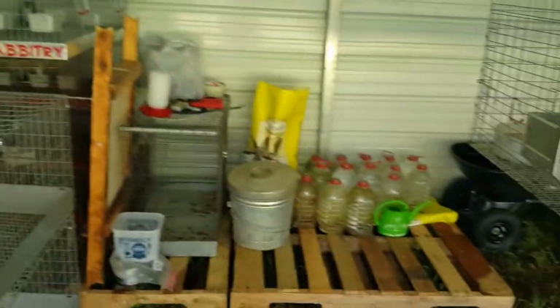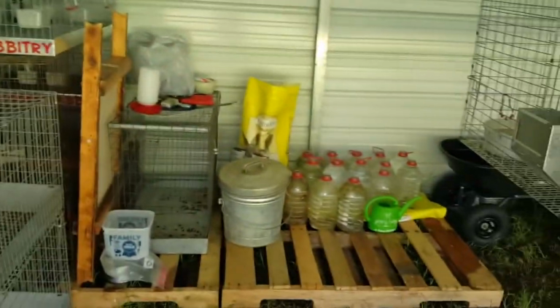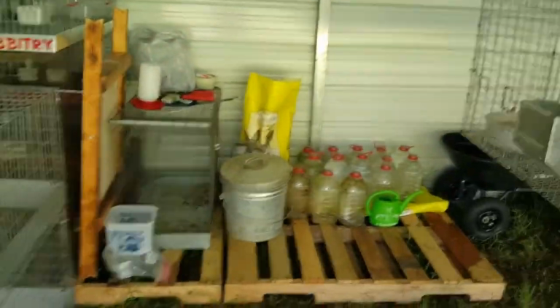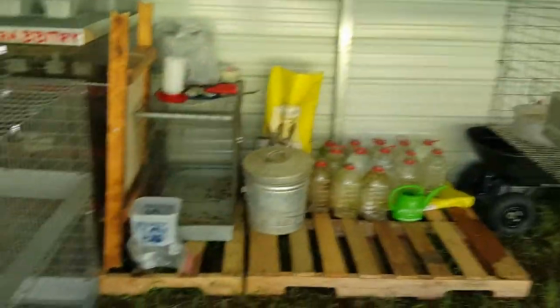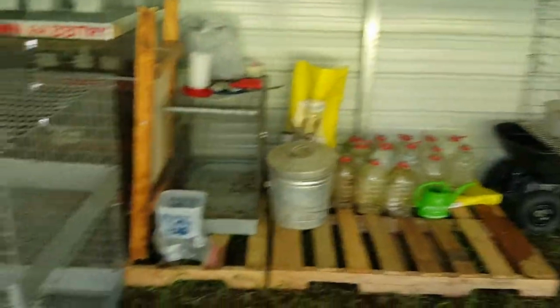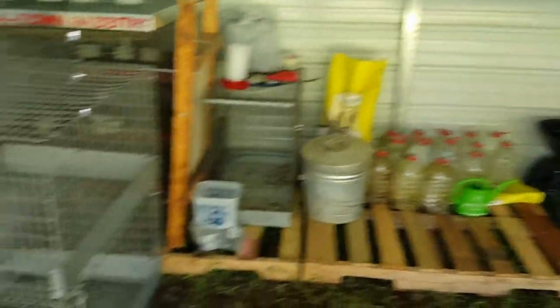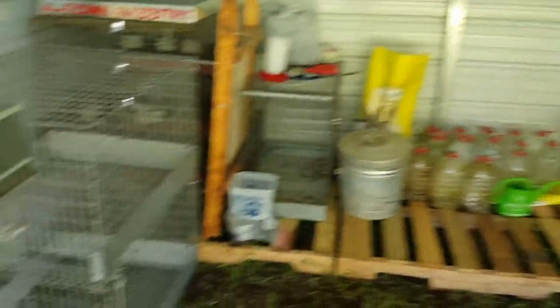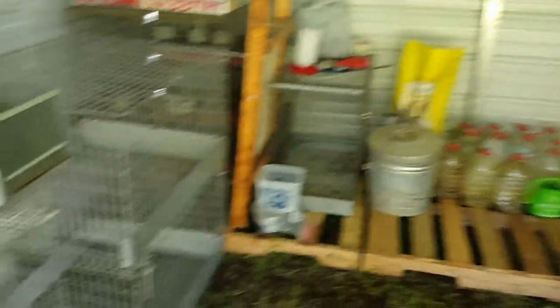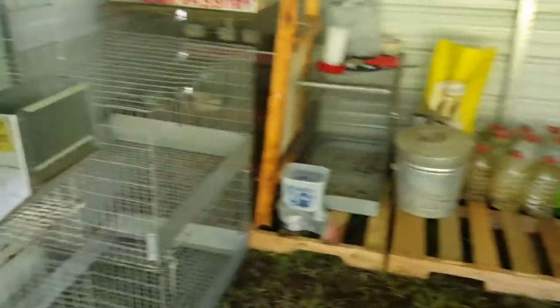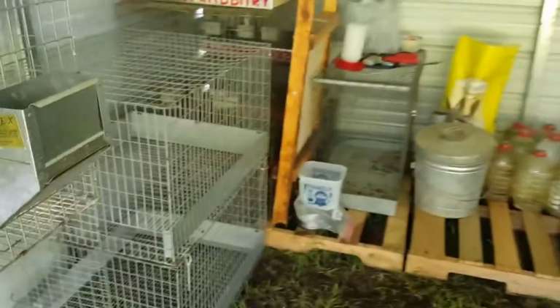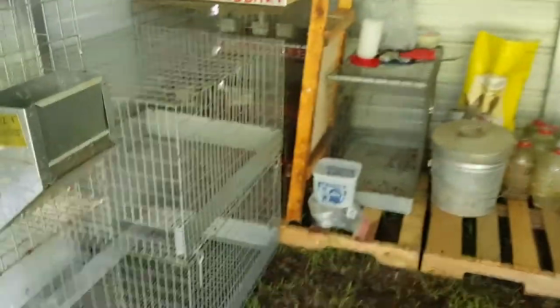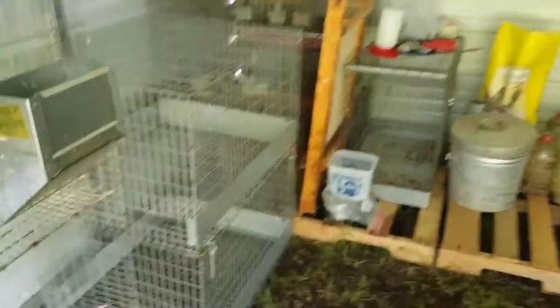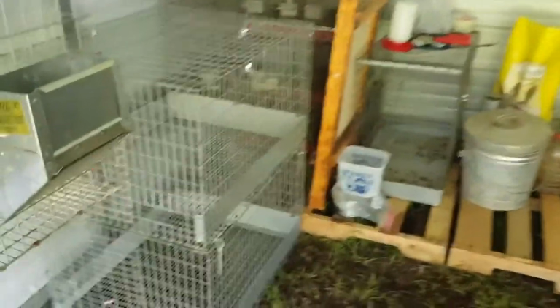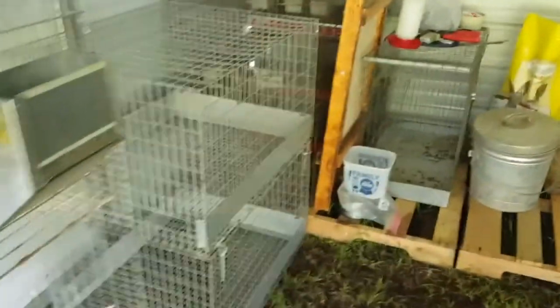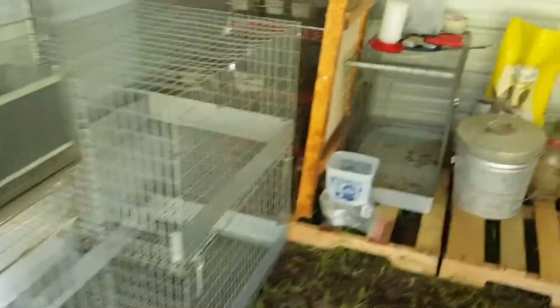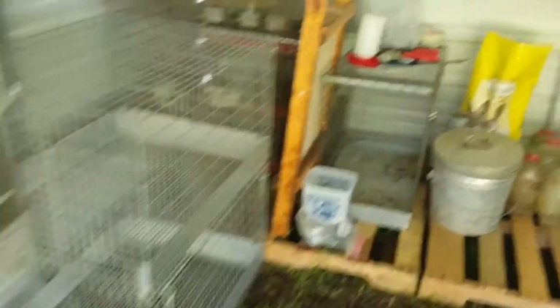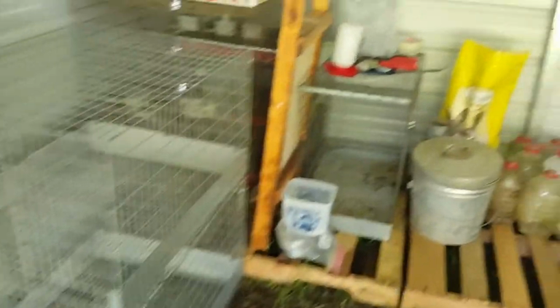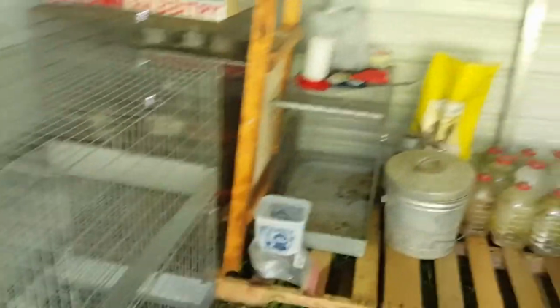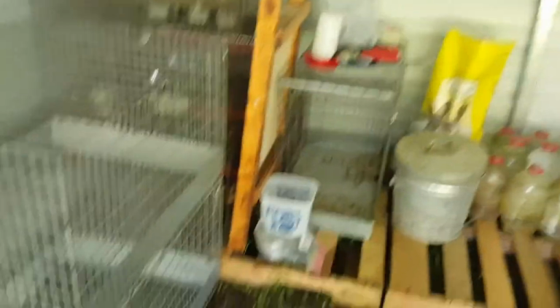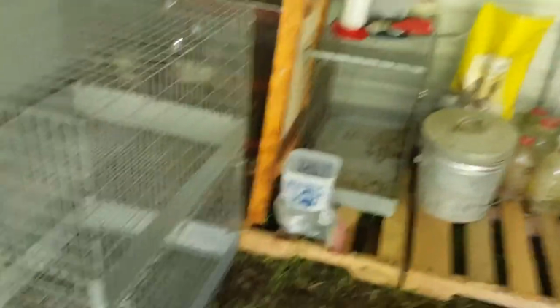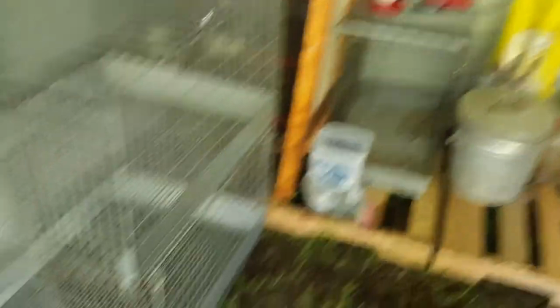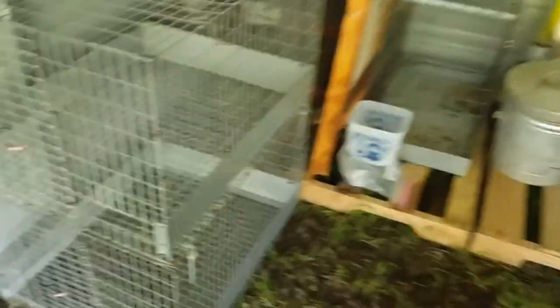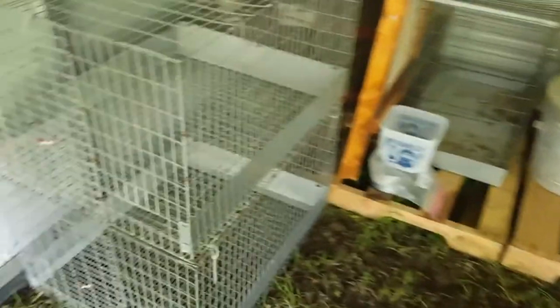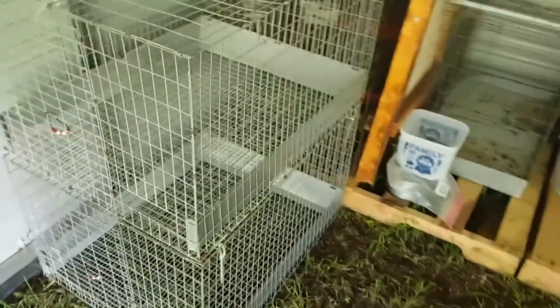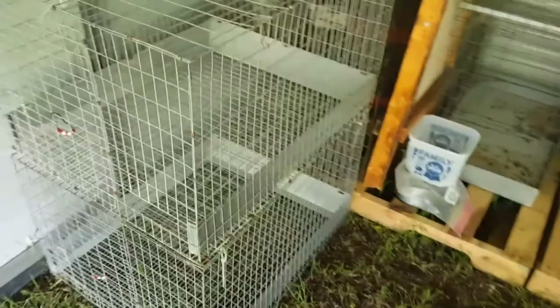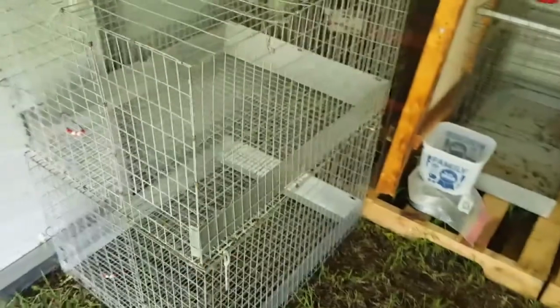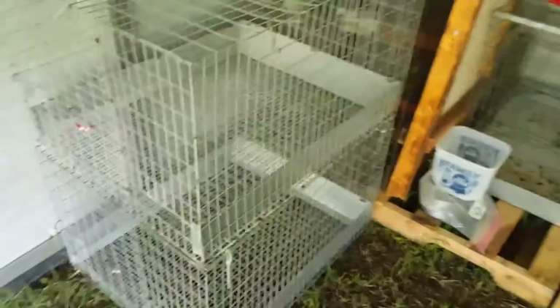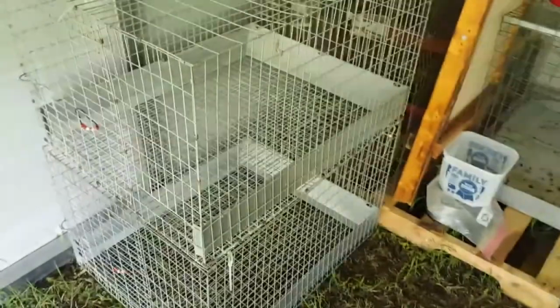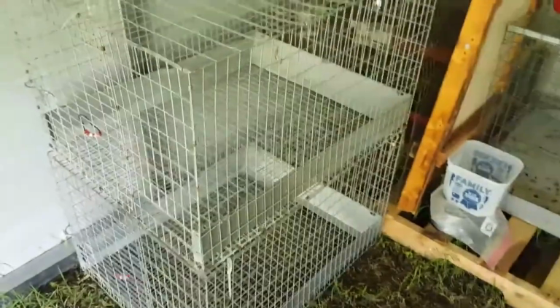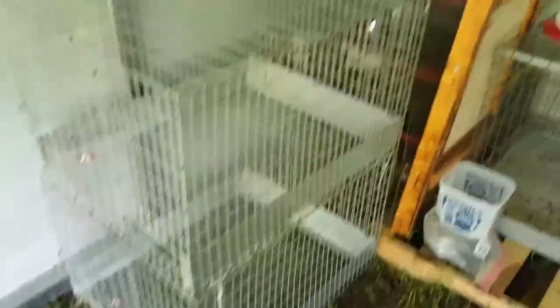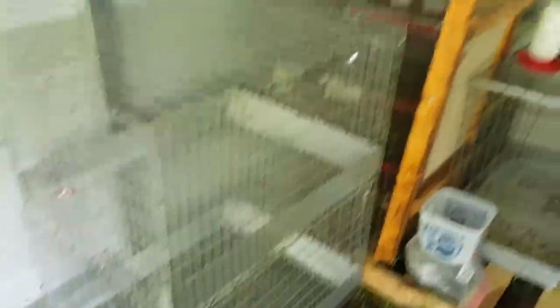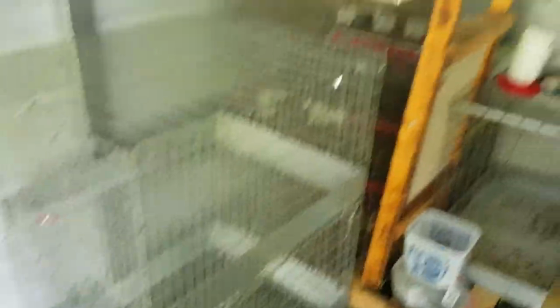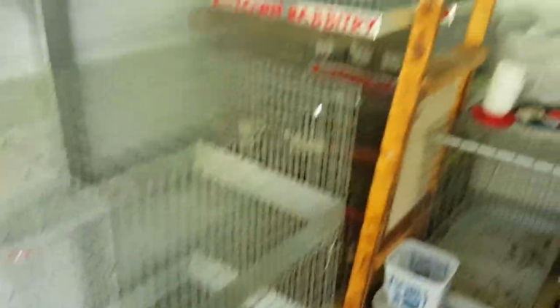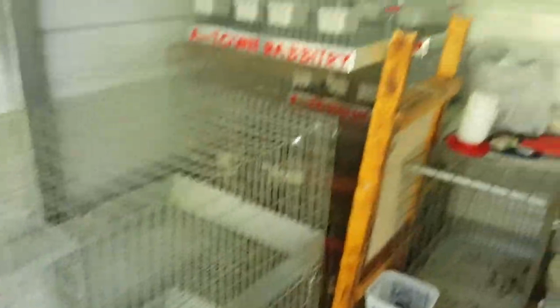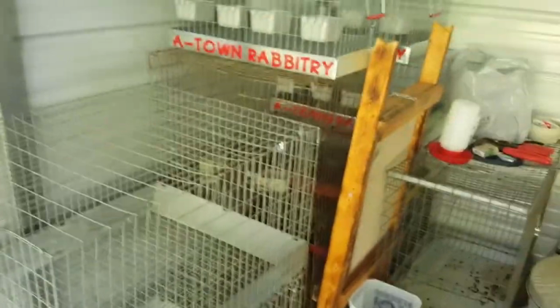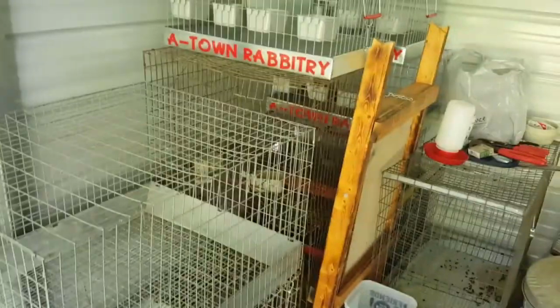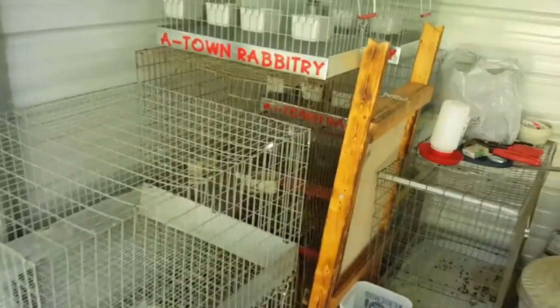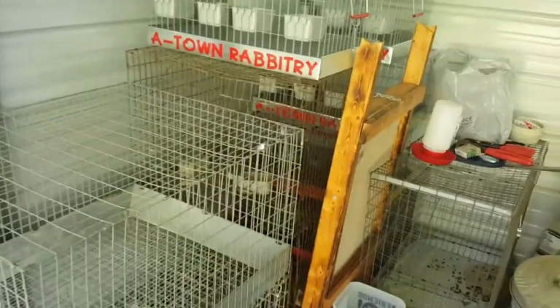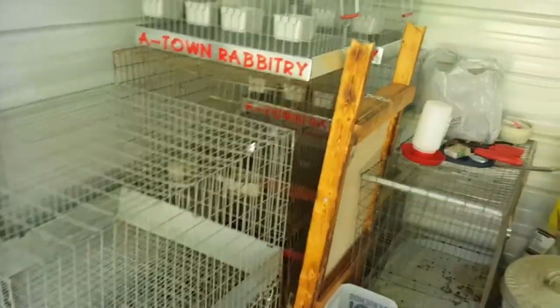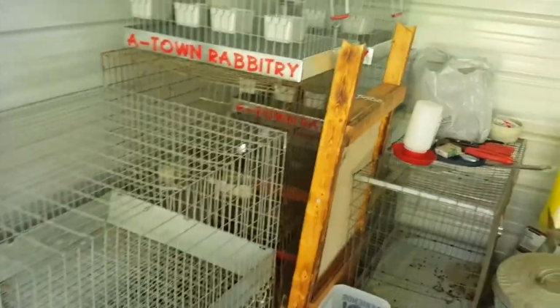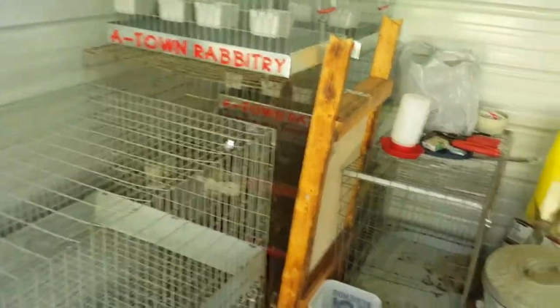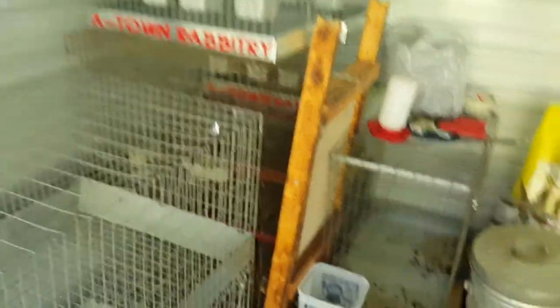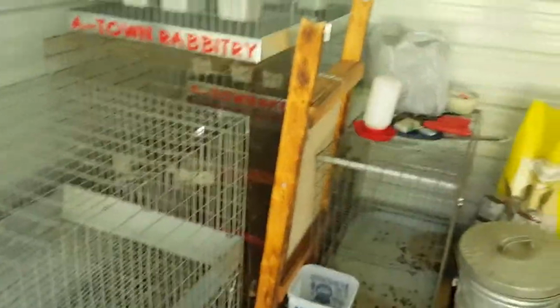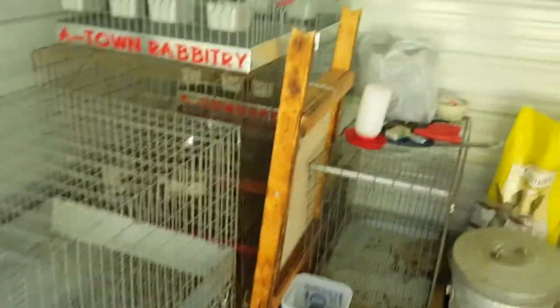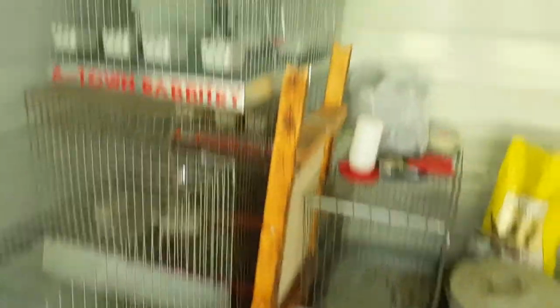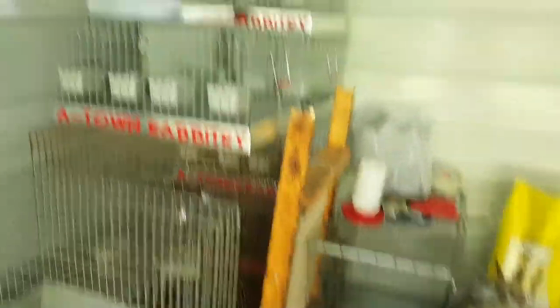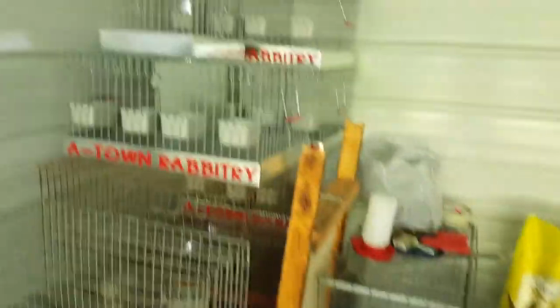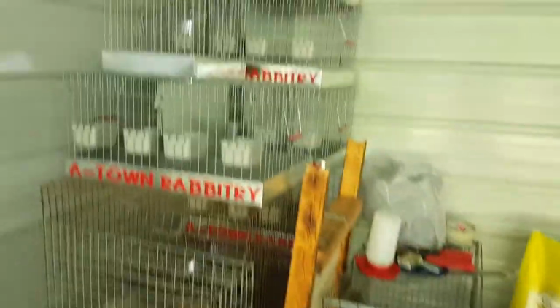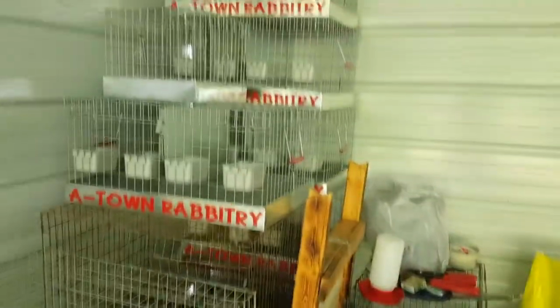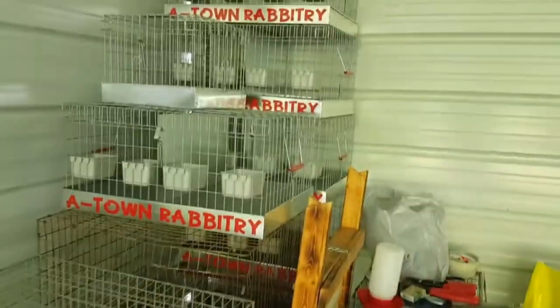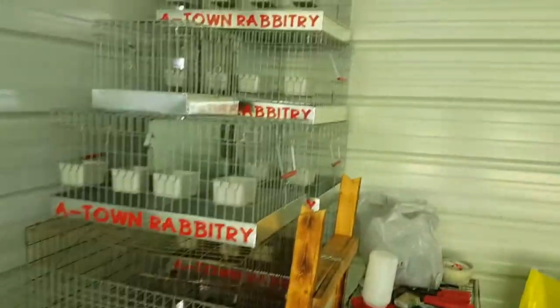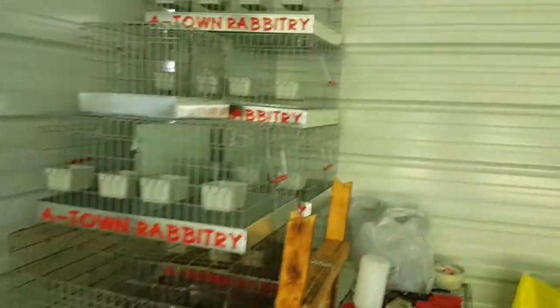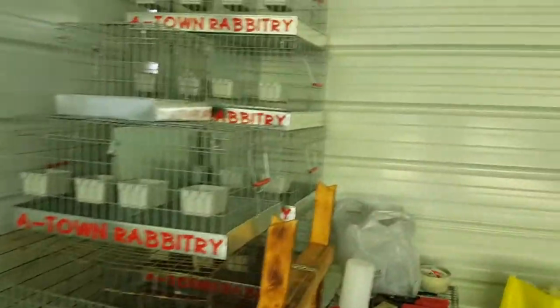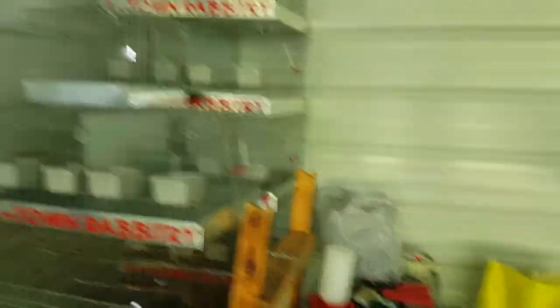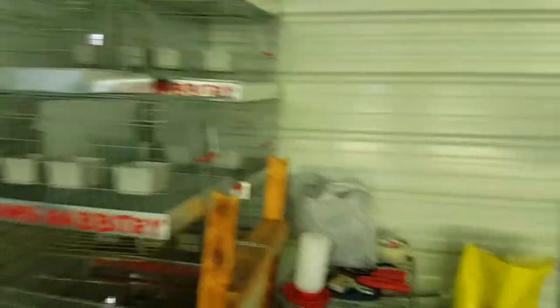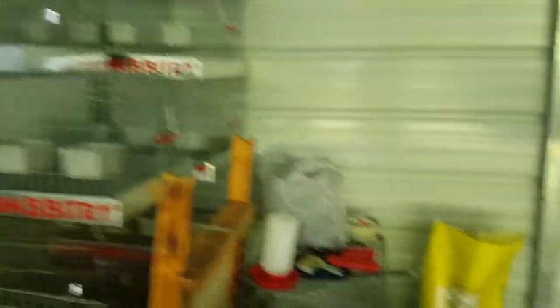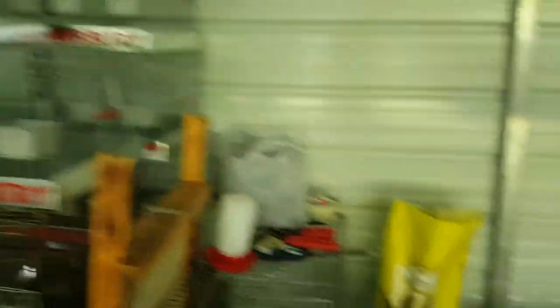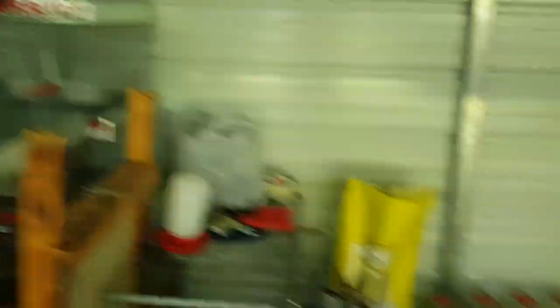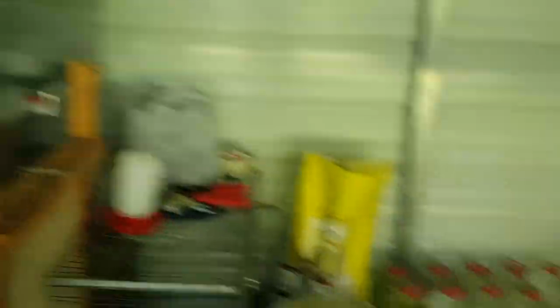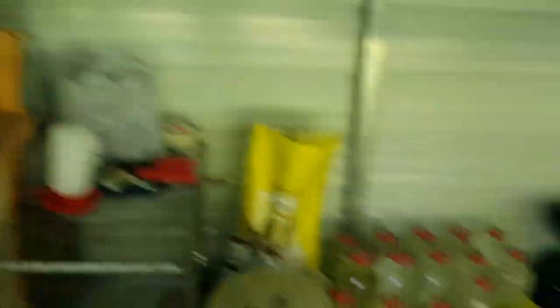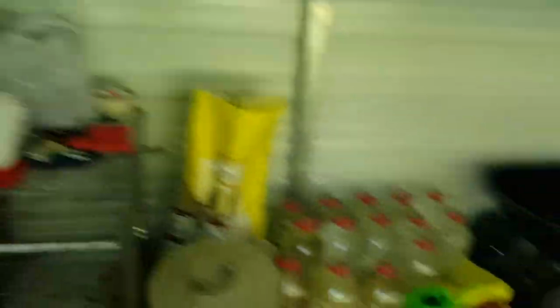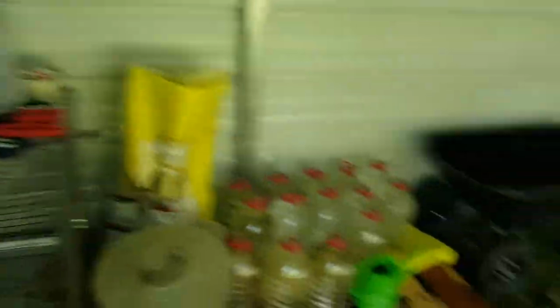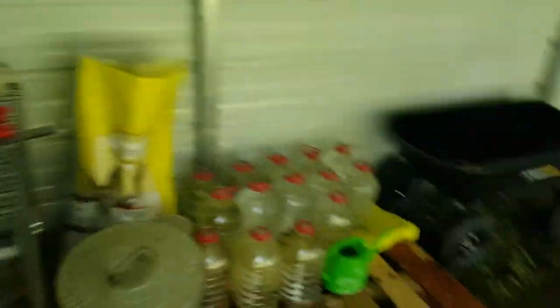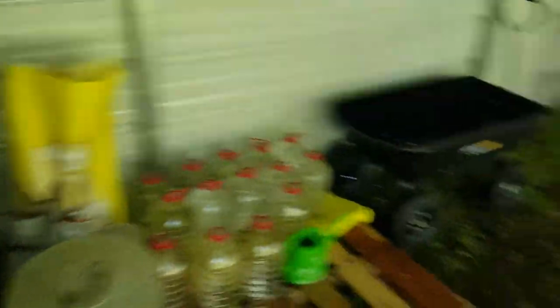Over here we just have a menagerie of things — got some cages still need hung, got some cages that need to go away, got some carriers.